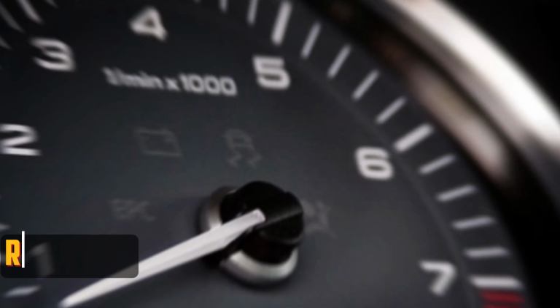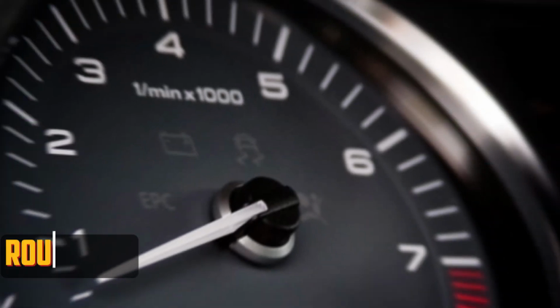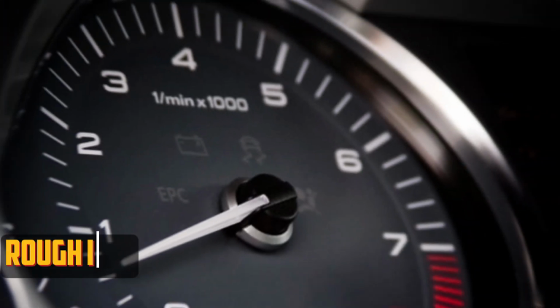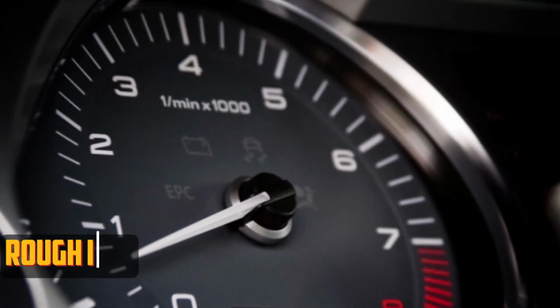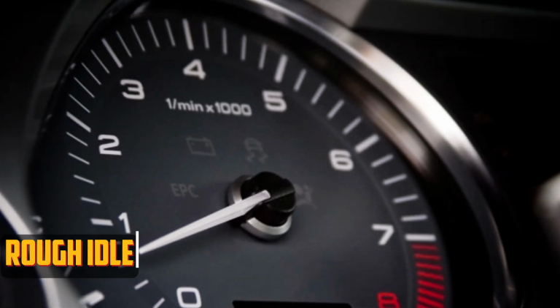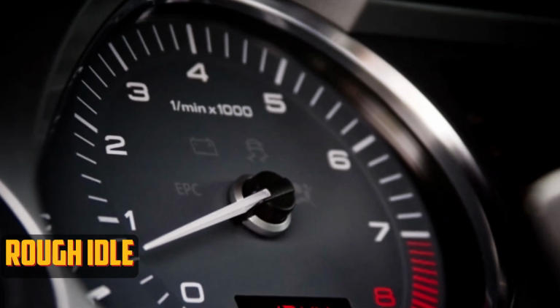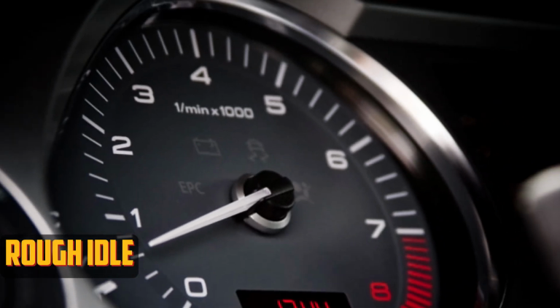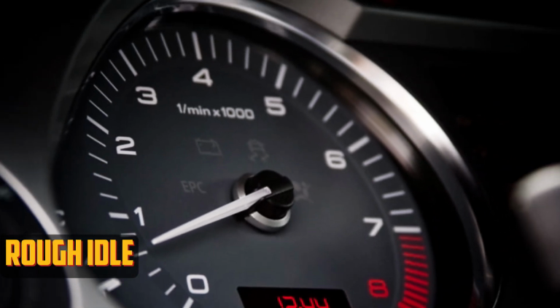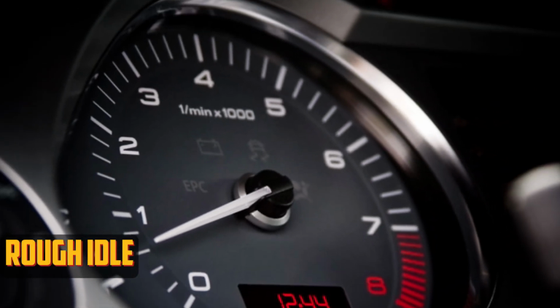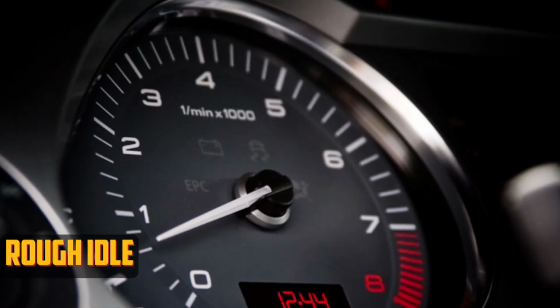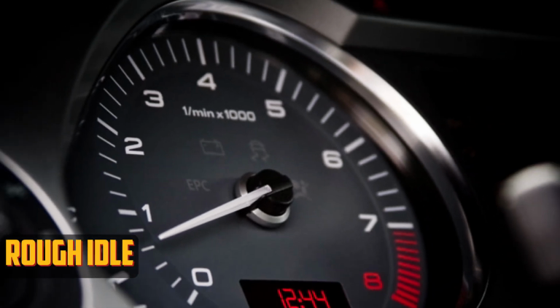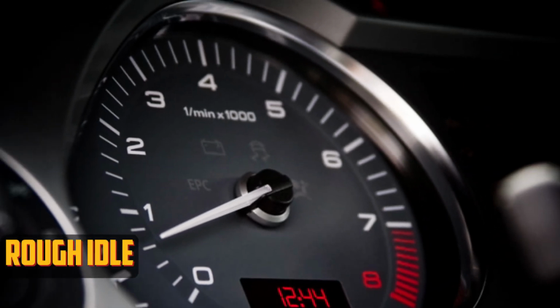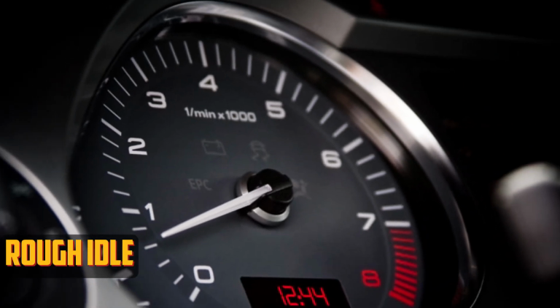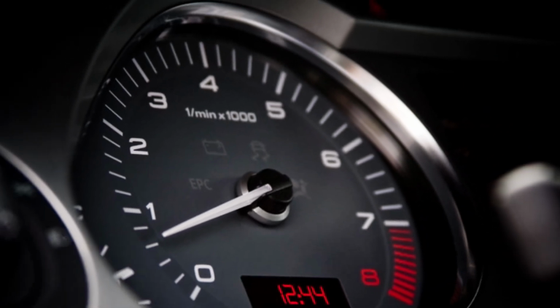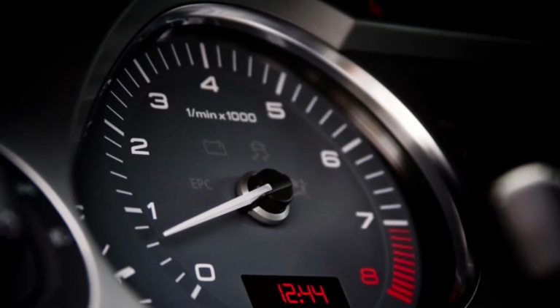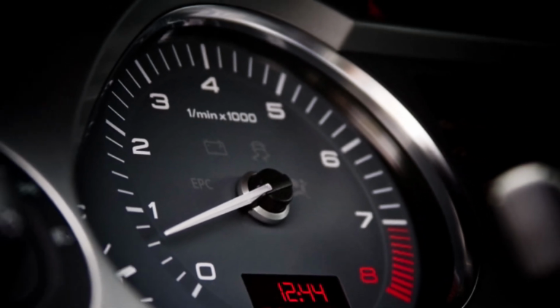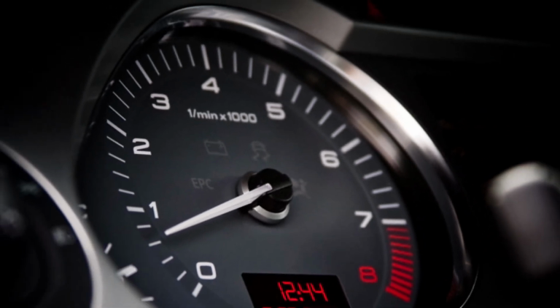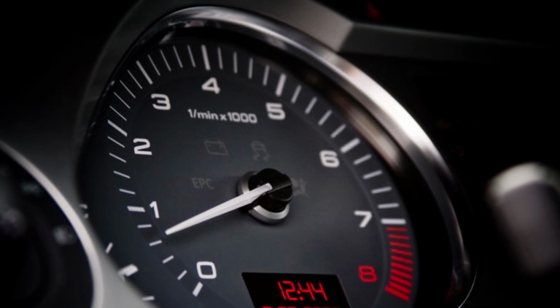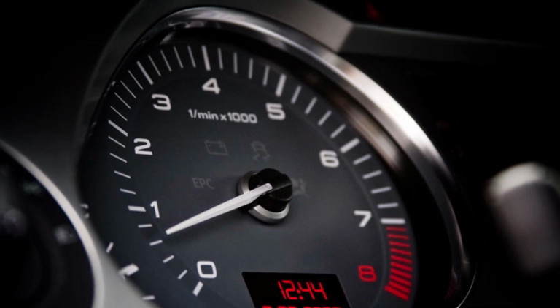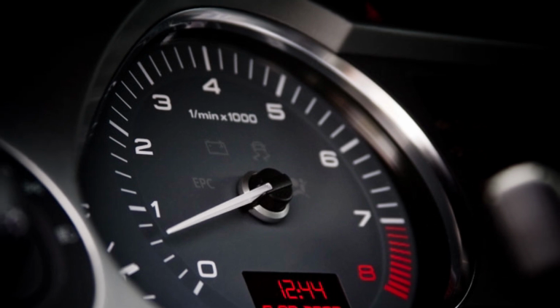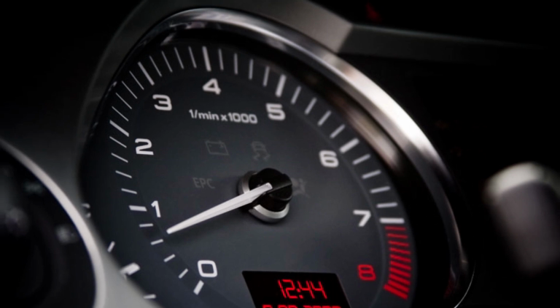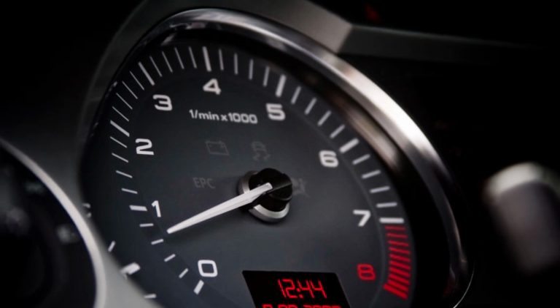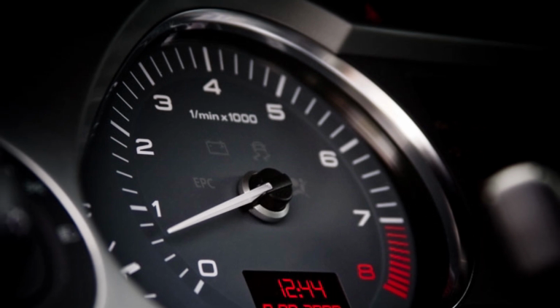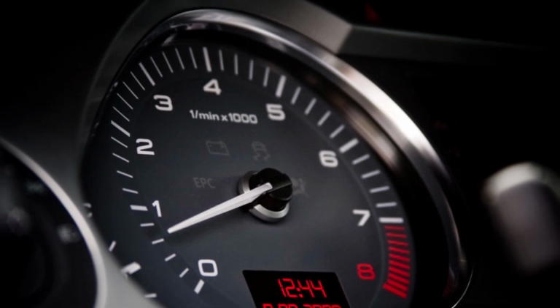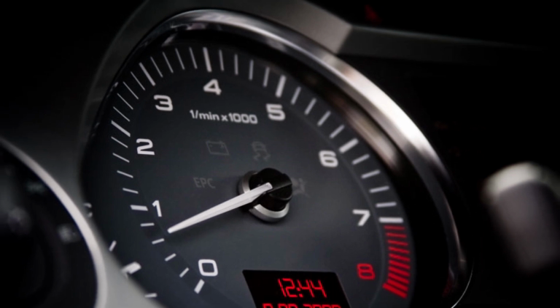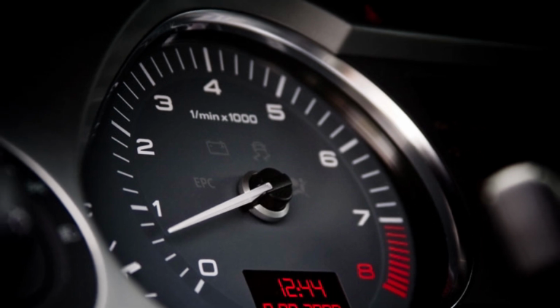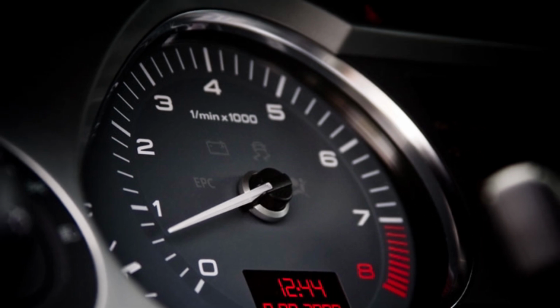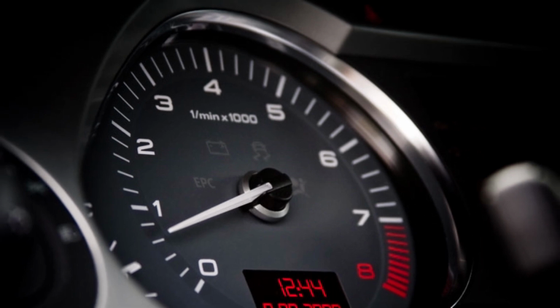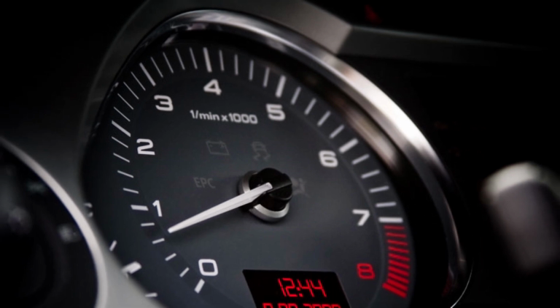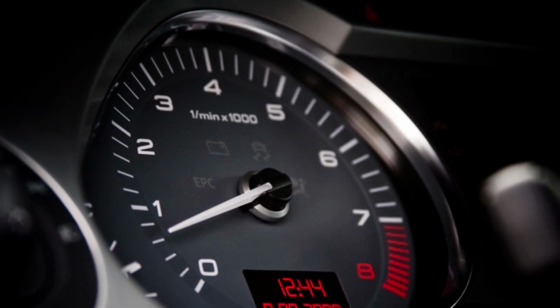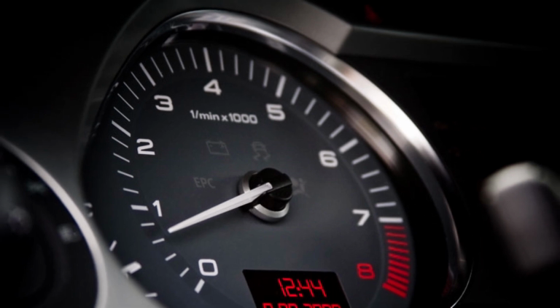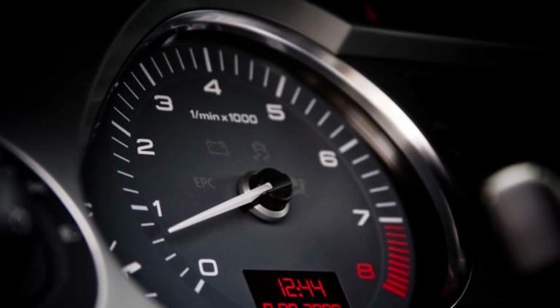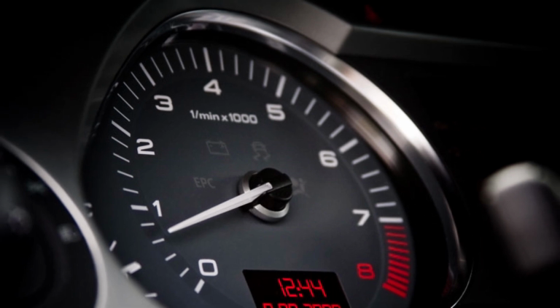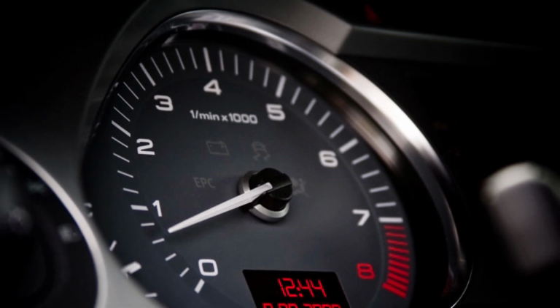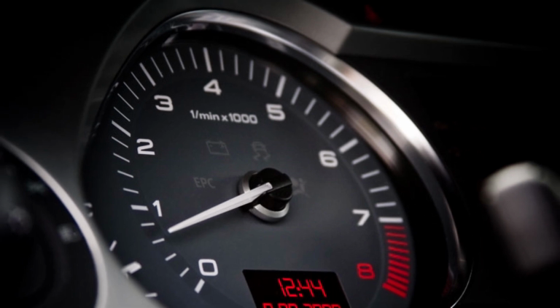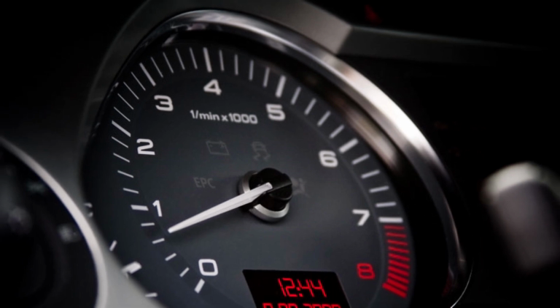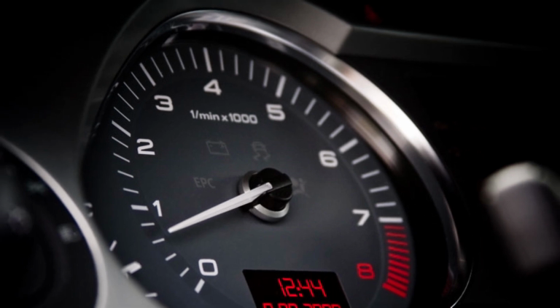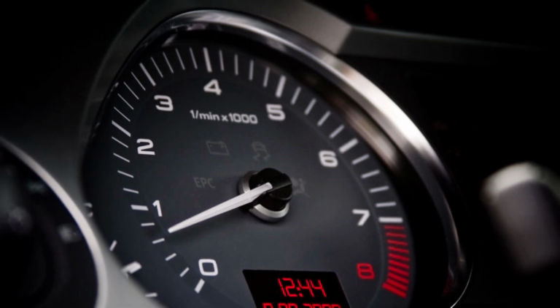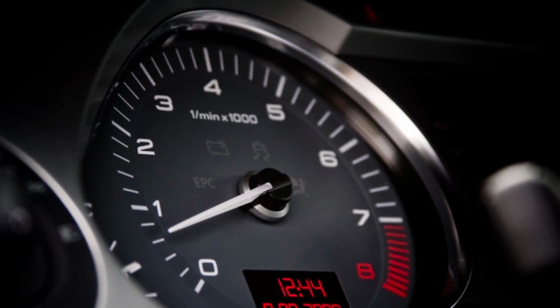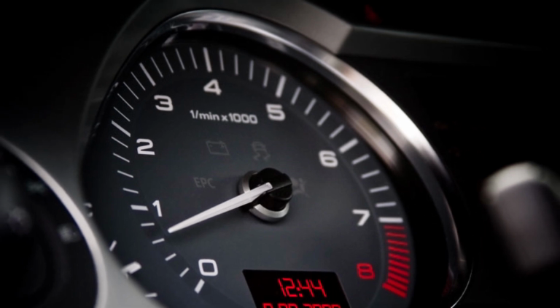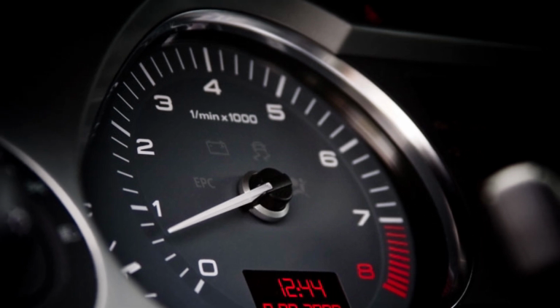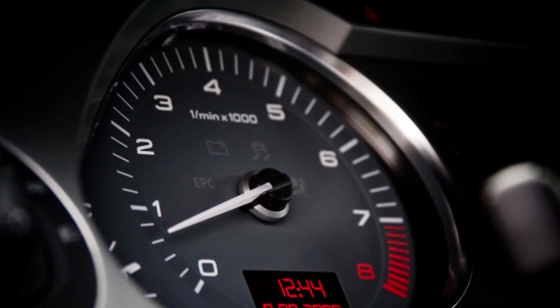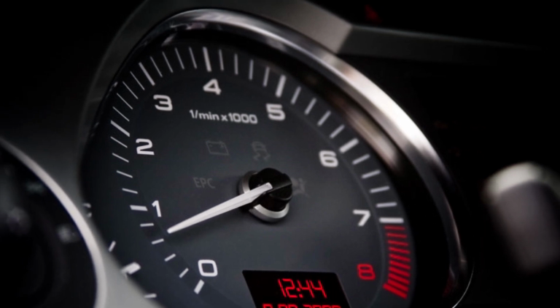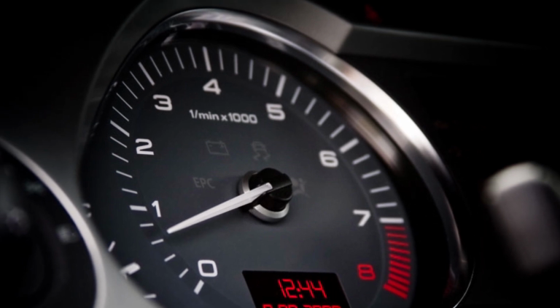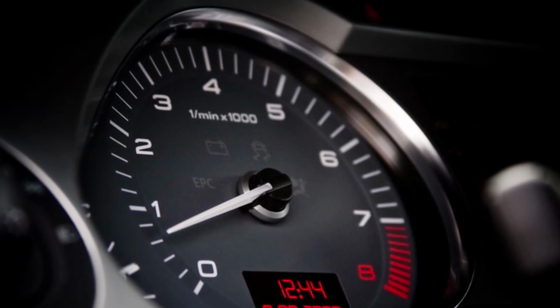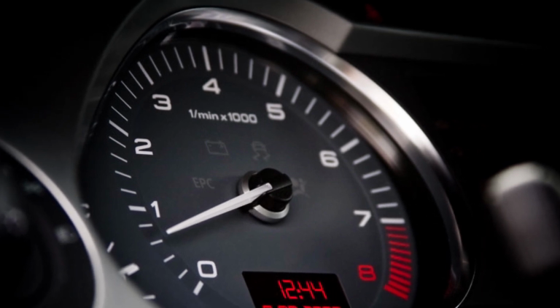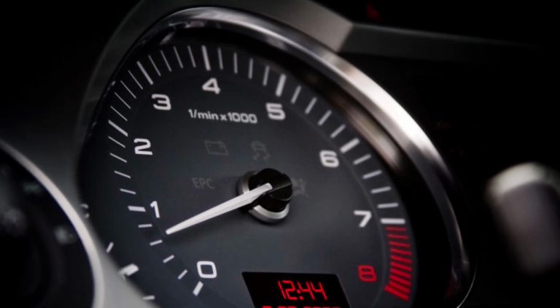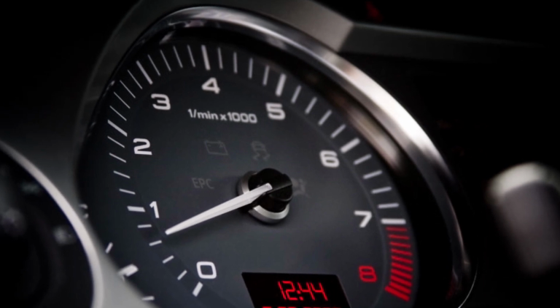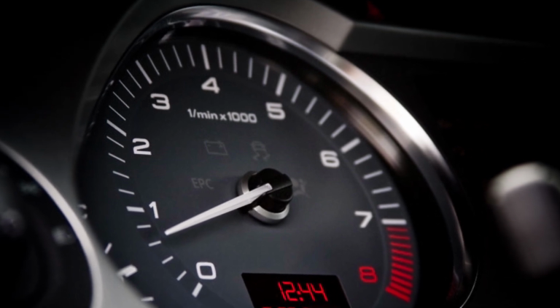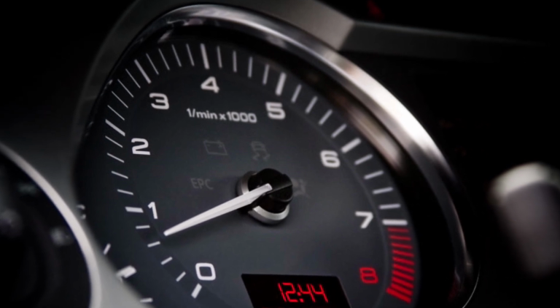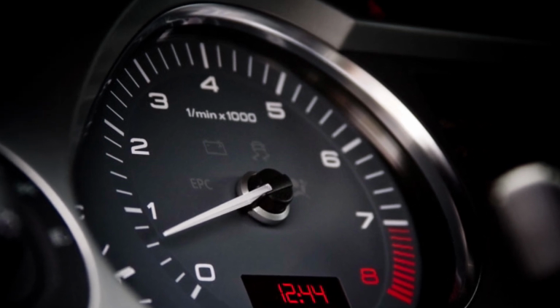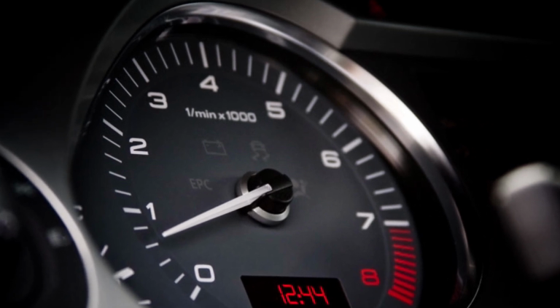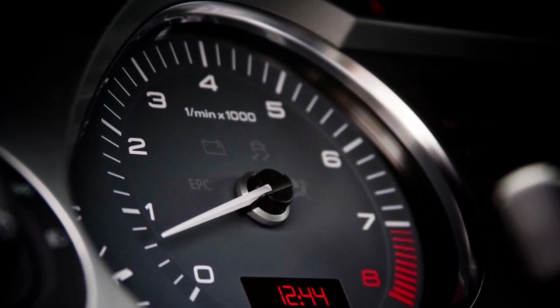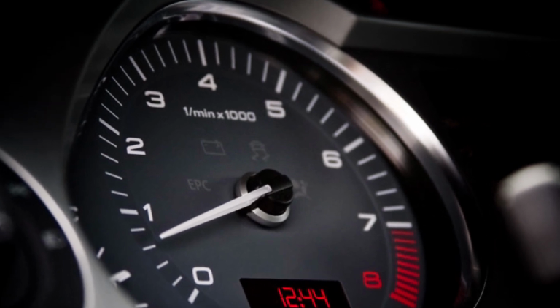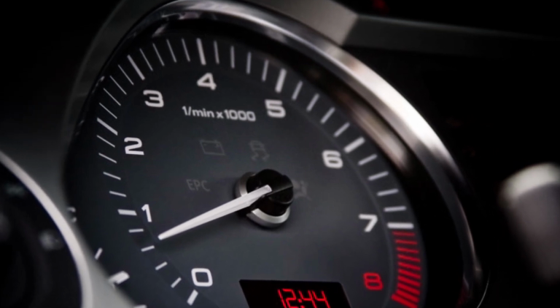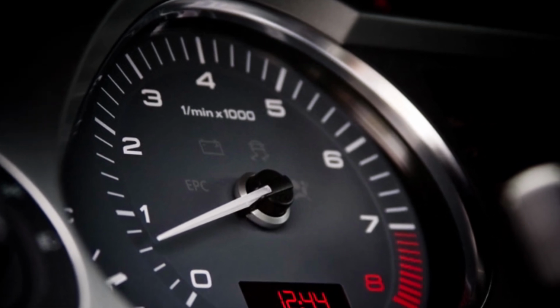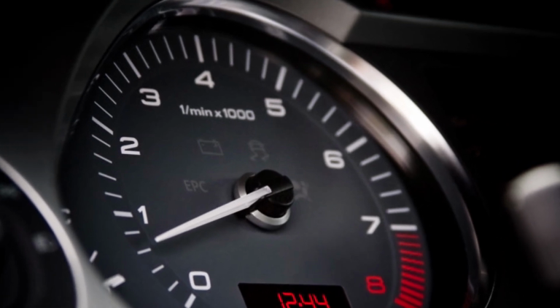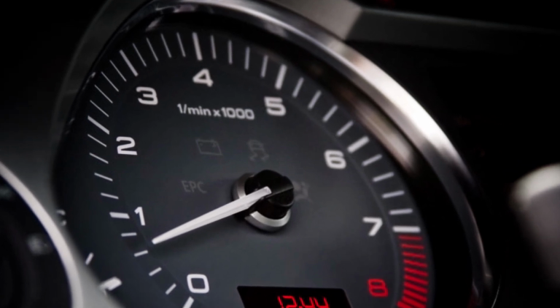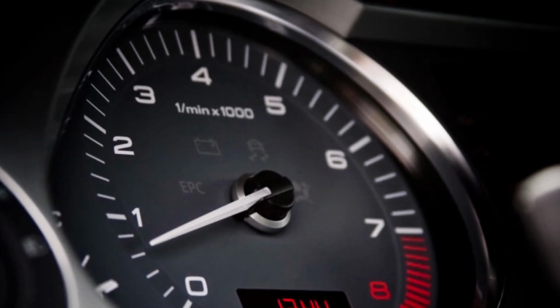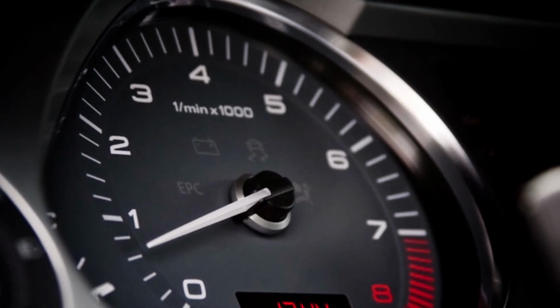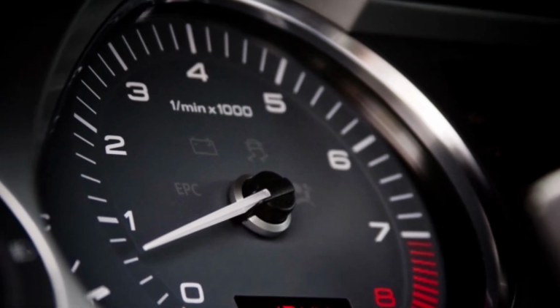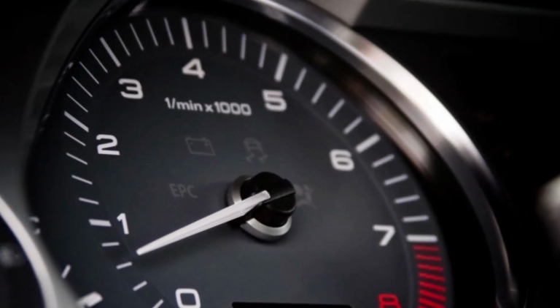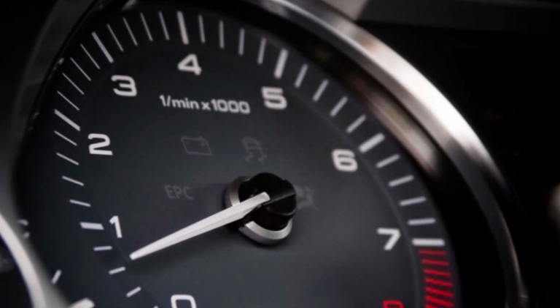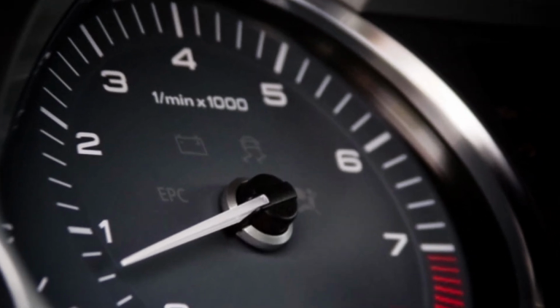Rough idle. Inadequate air-to-fuel ratios can also result in excessive idling engine vibrations or erratic changes in idle speed.